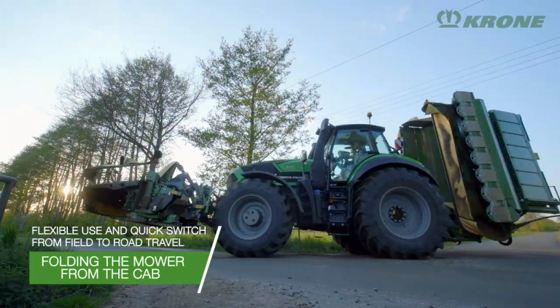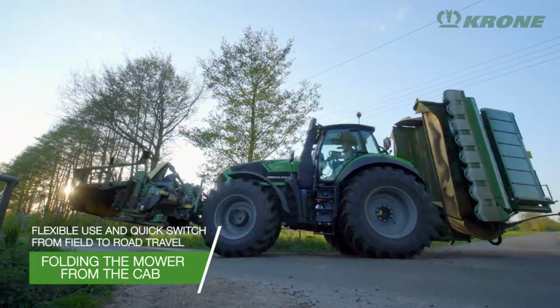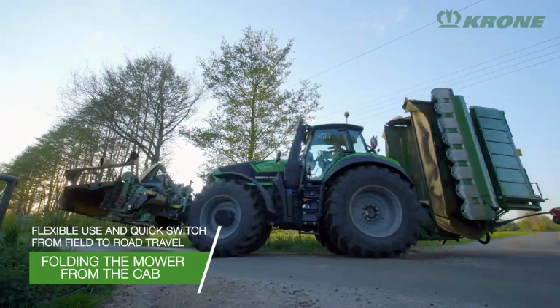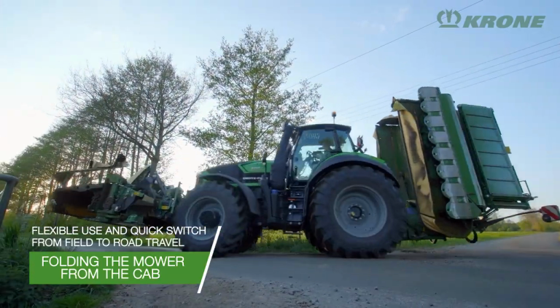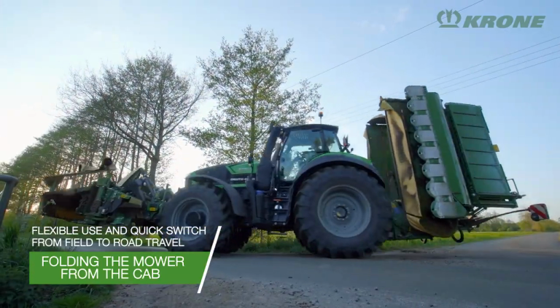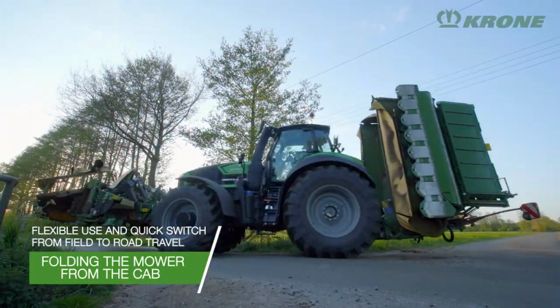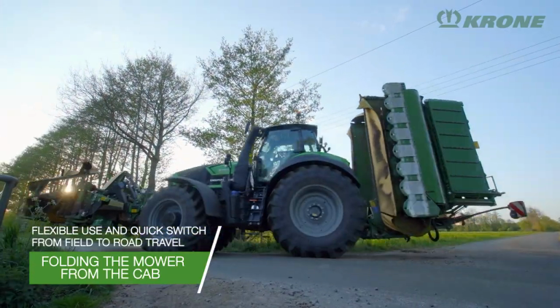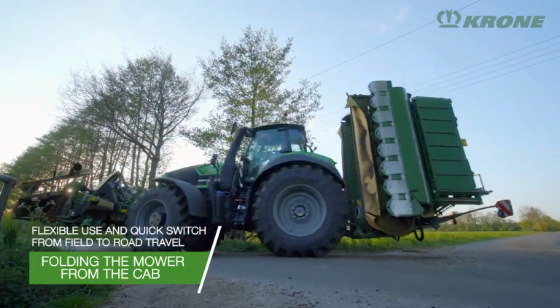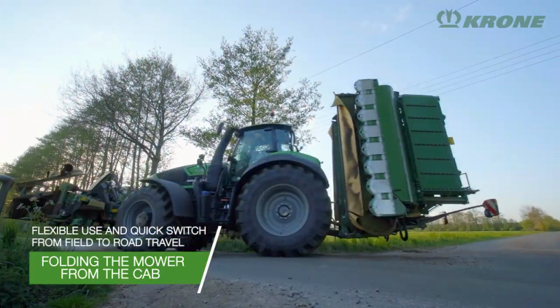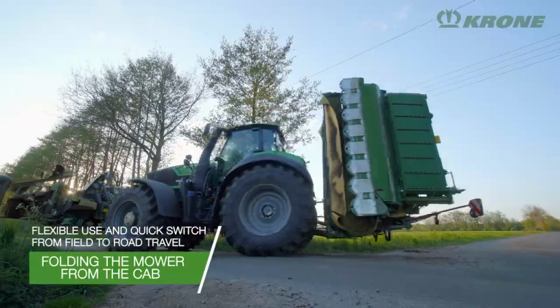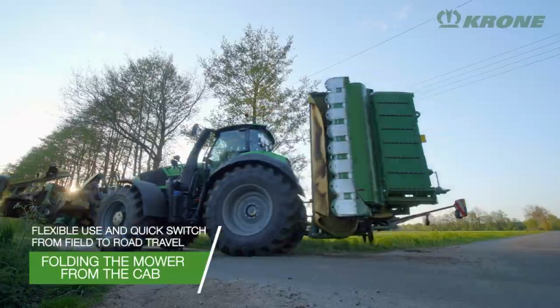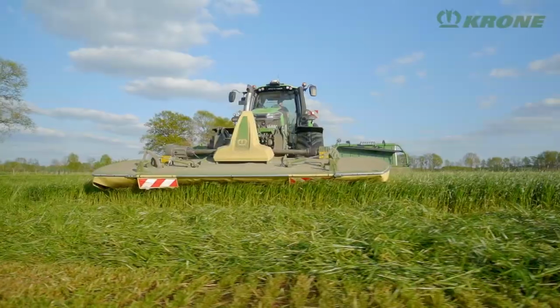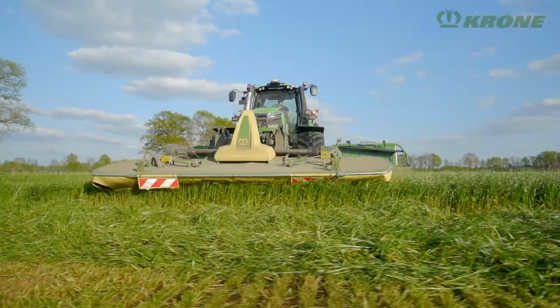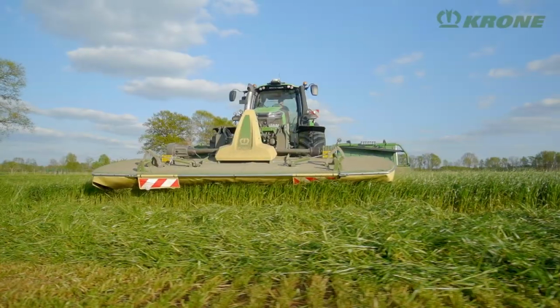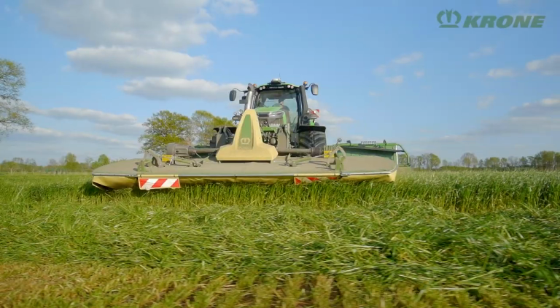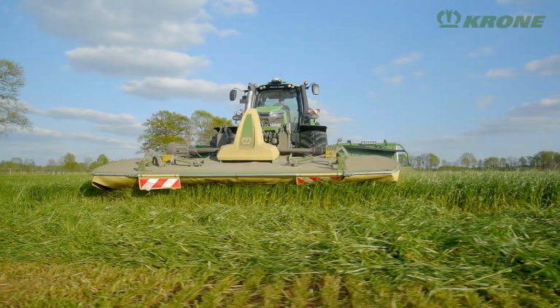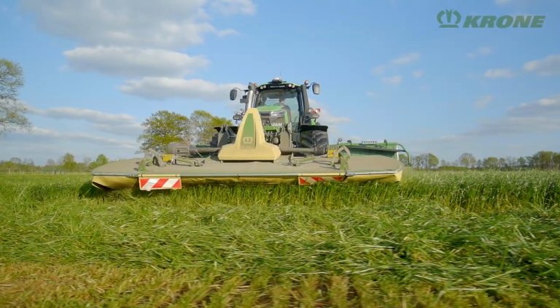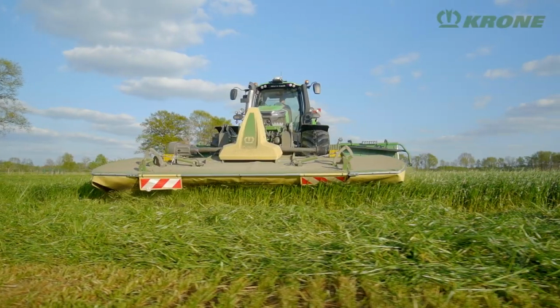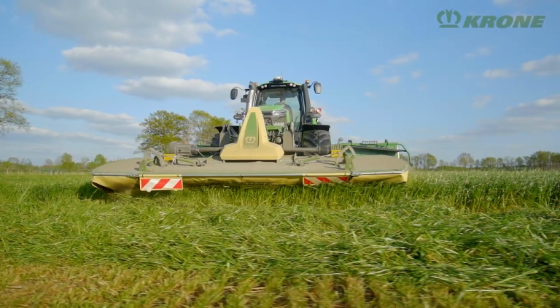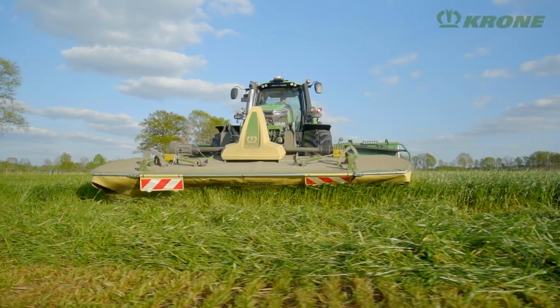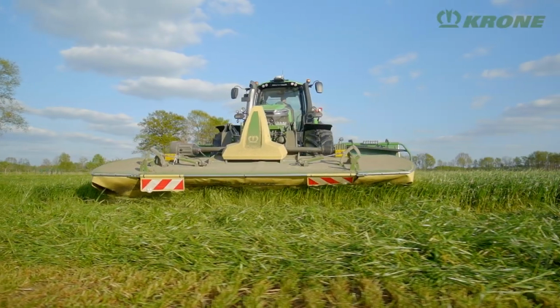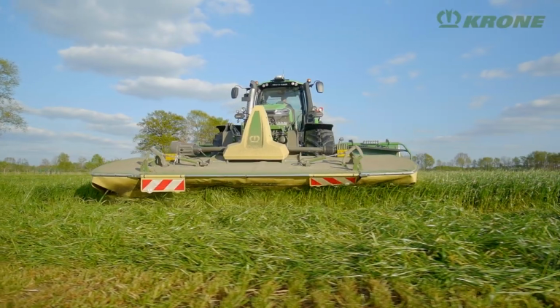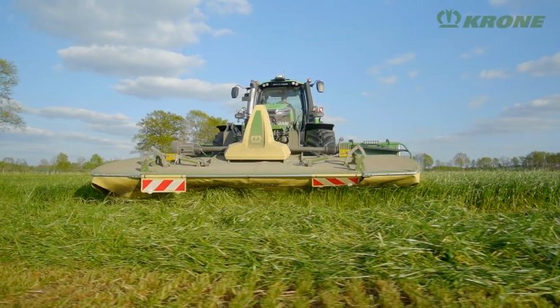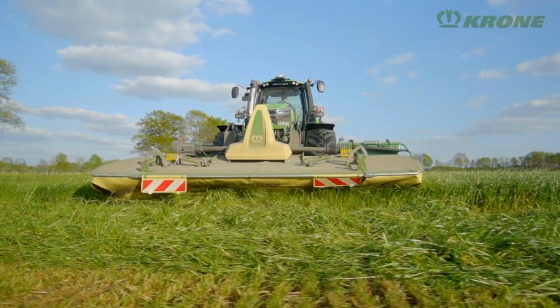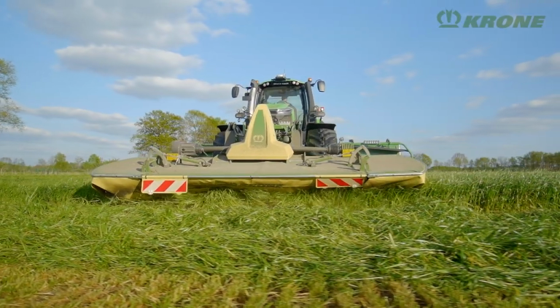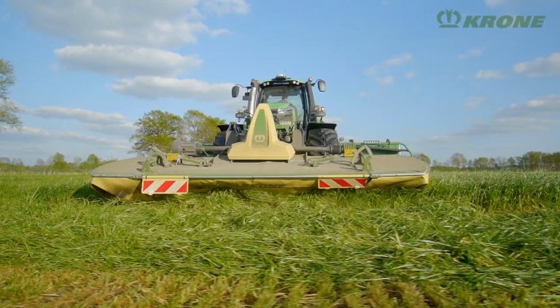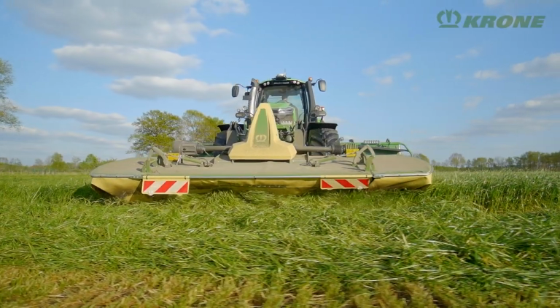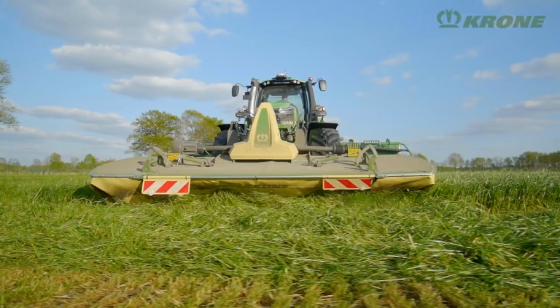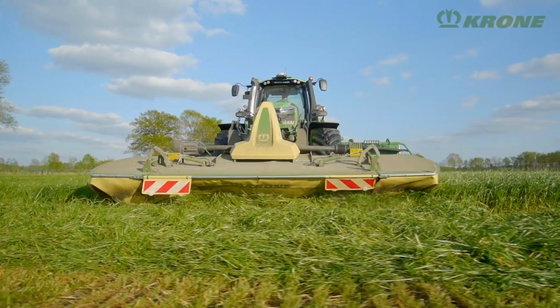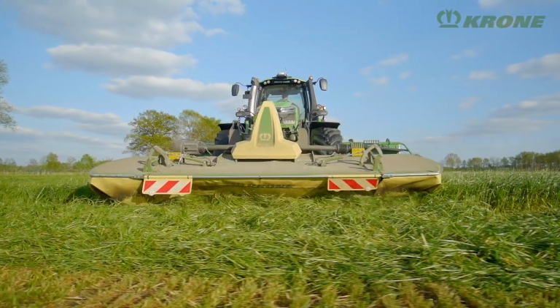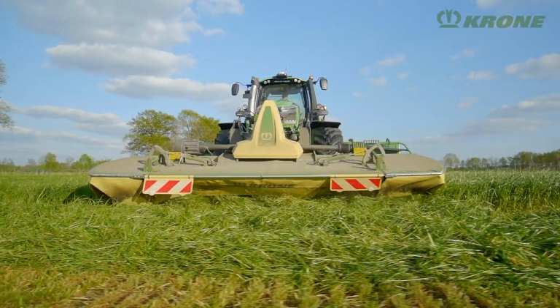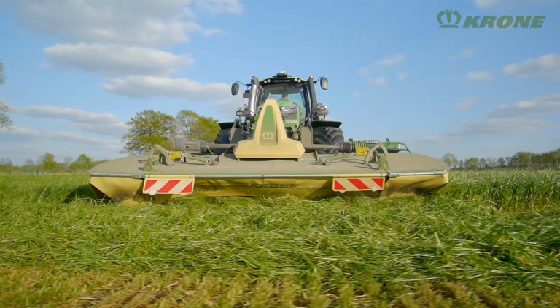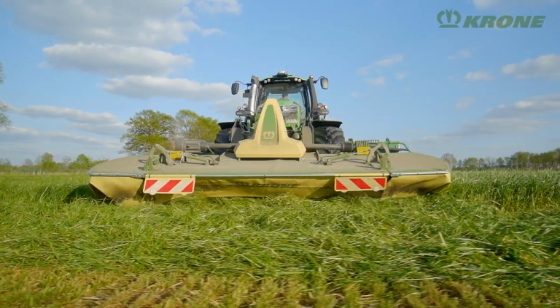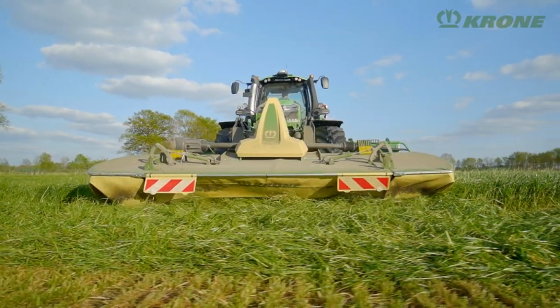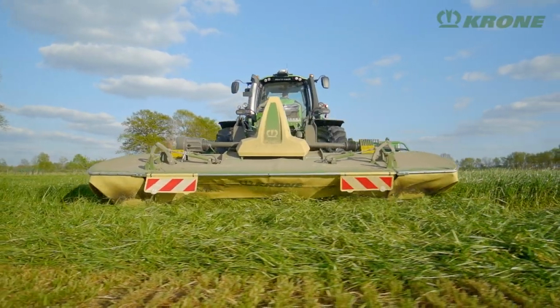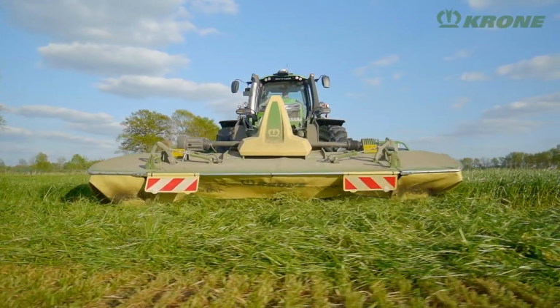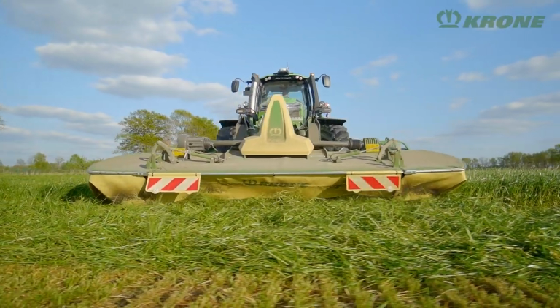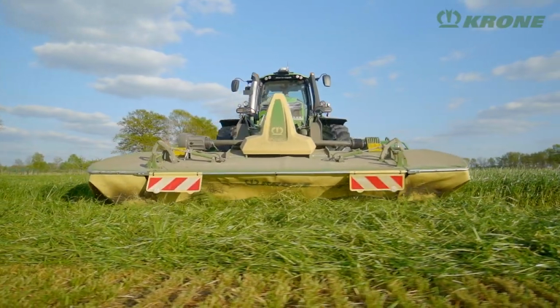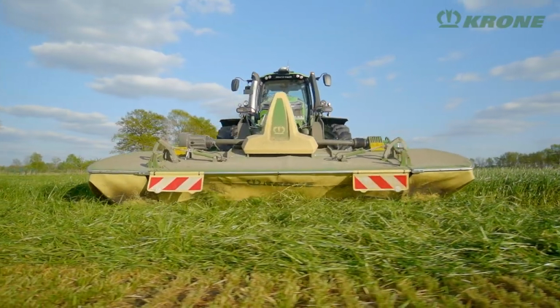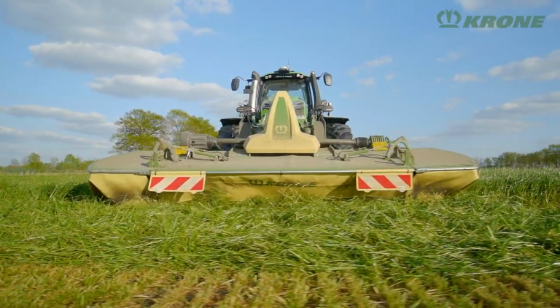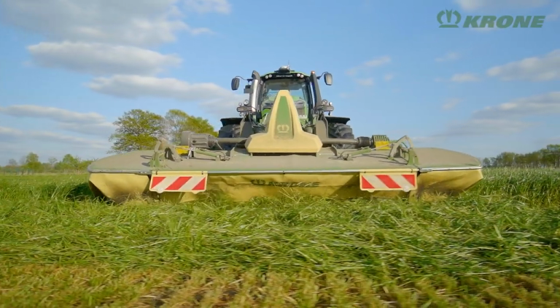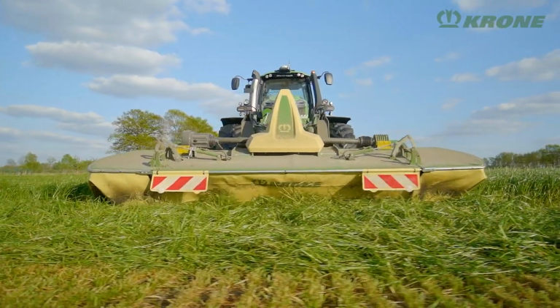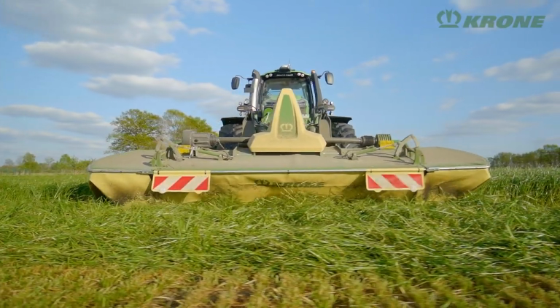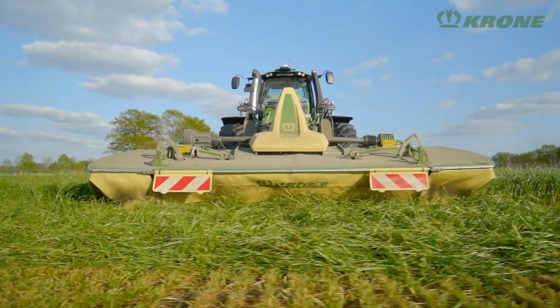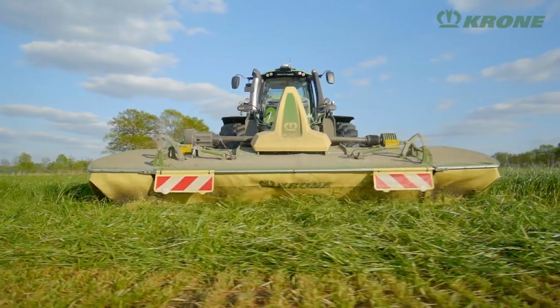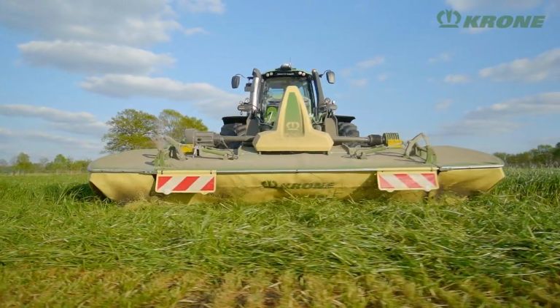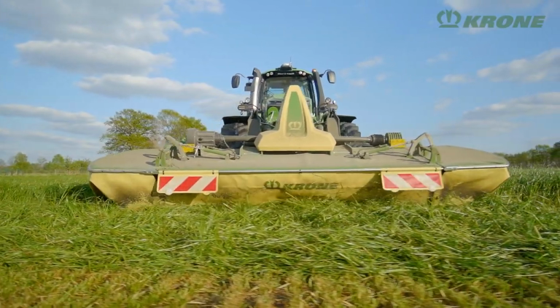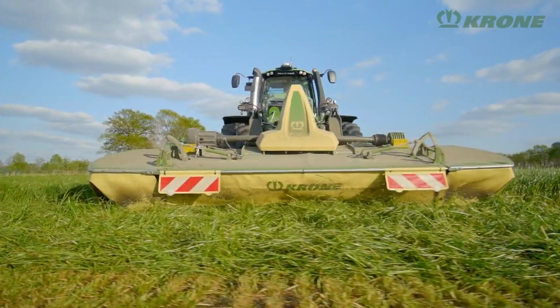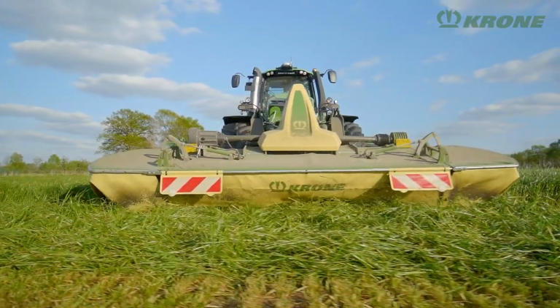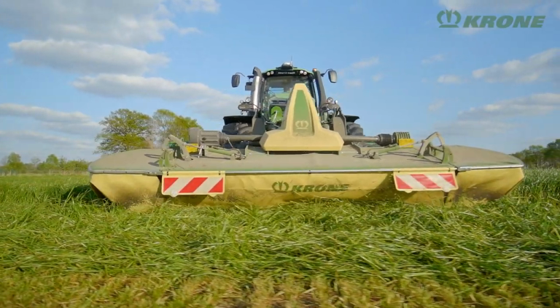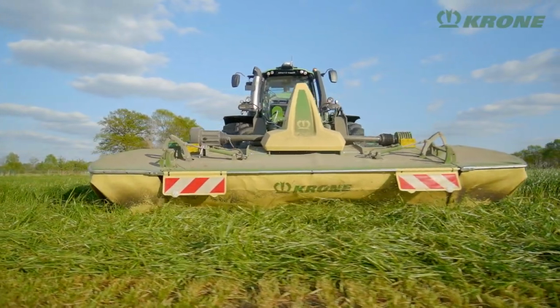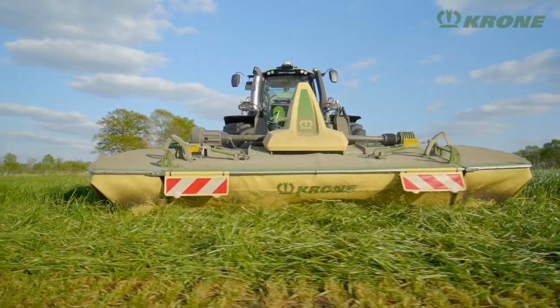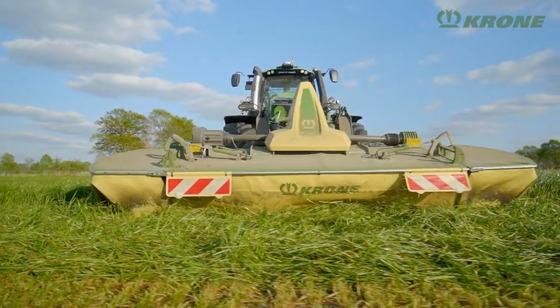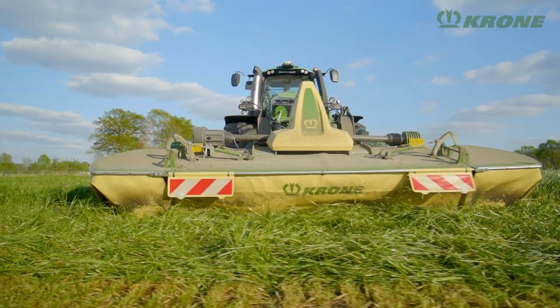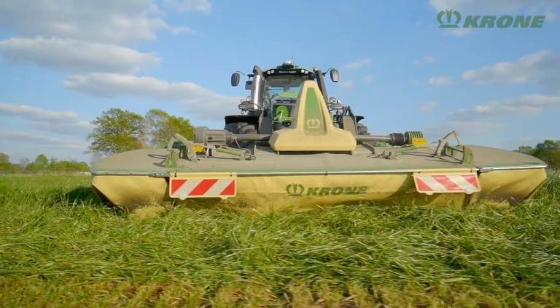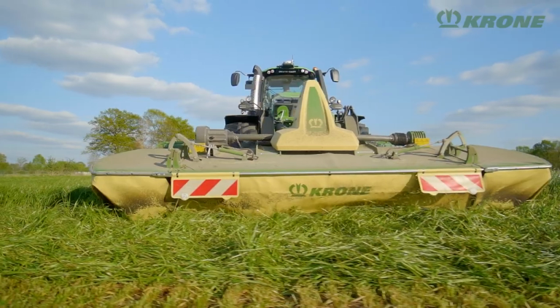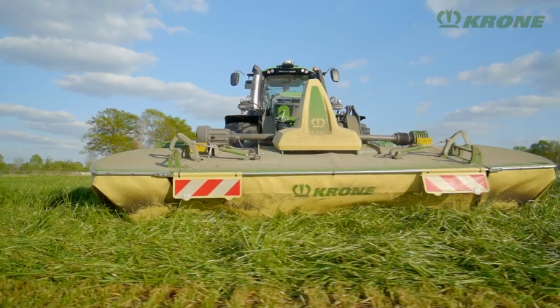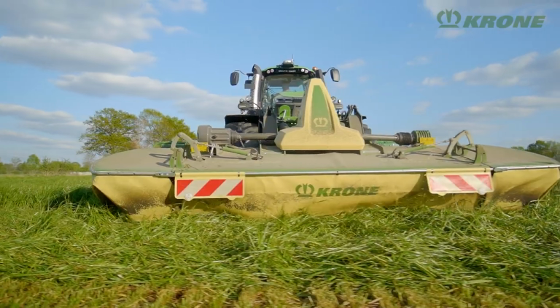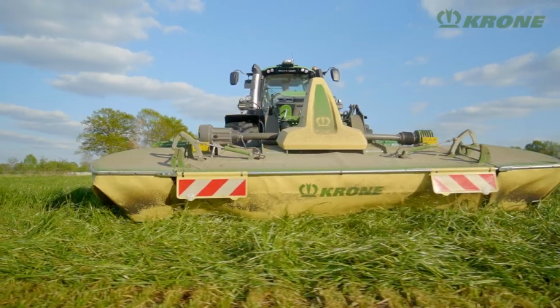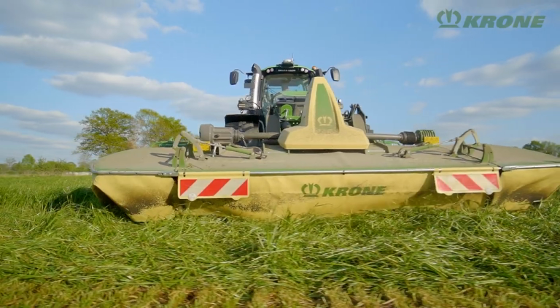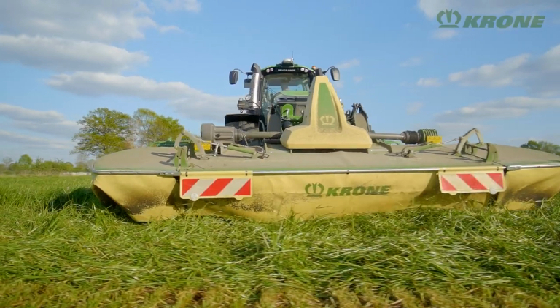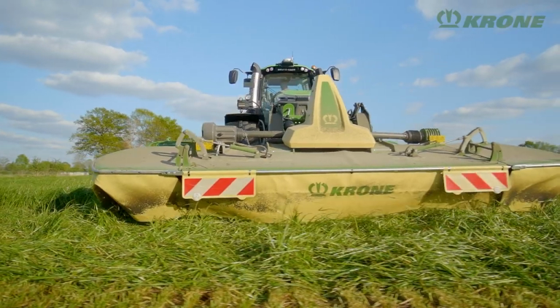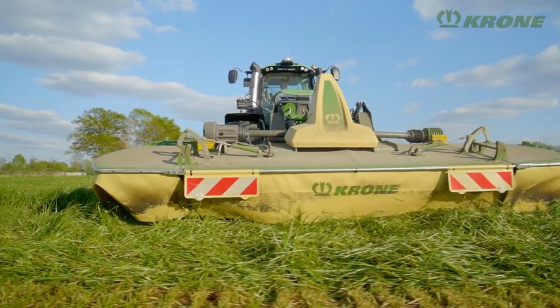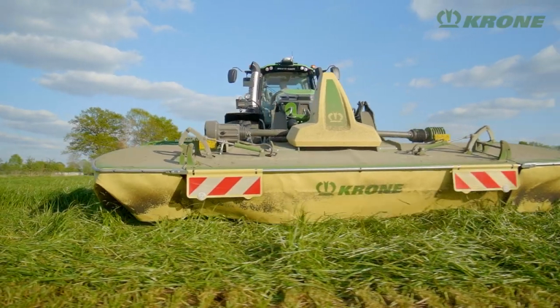Krone Easy-Cut F400 CV Fold — the first disc mower ever with a foldable cutter bar.